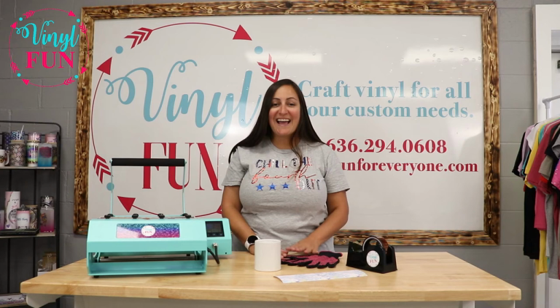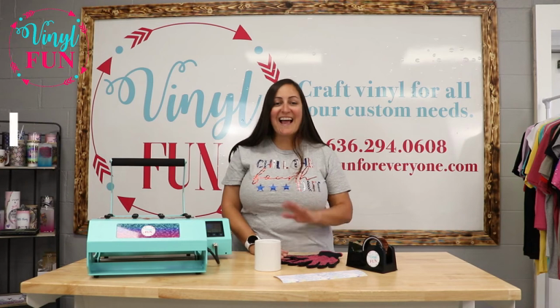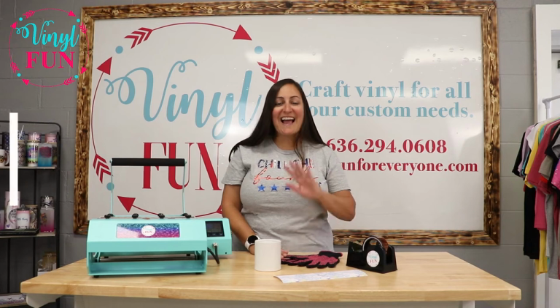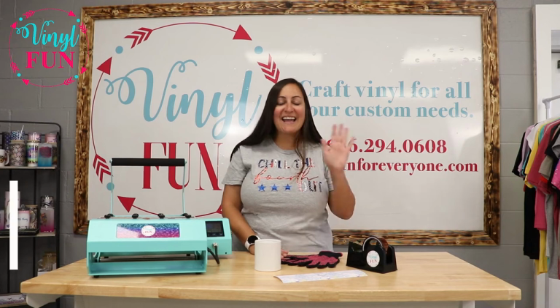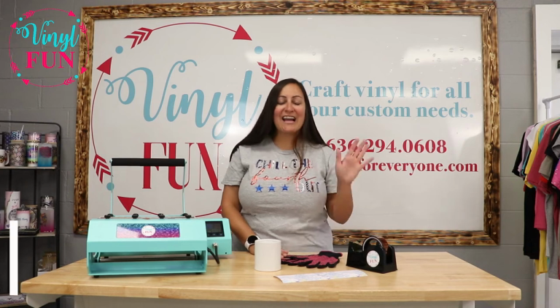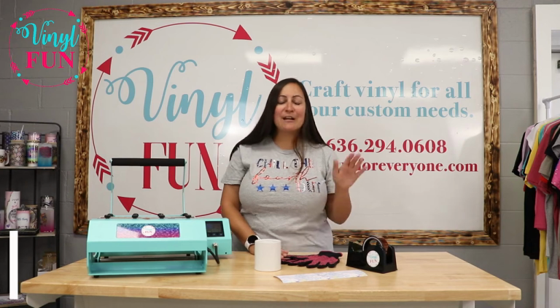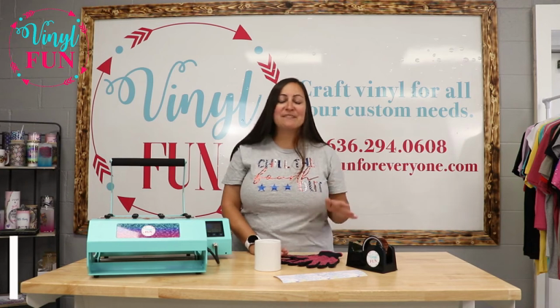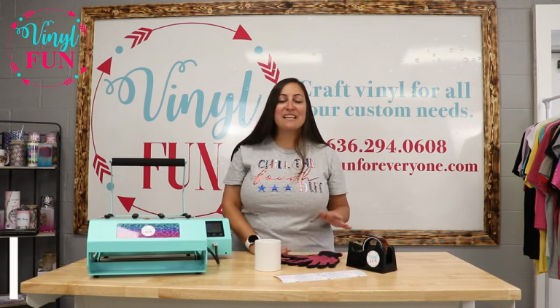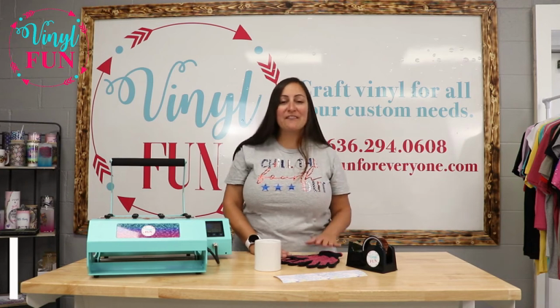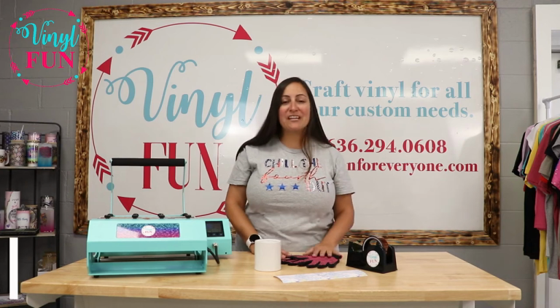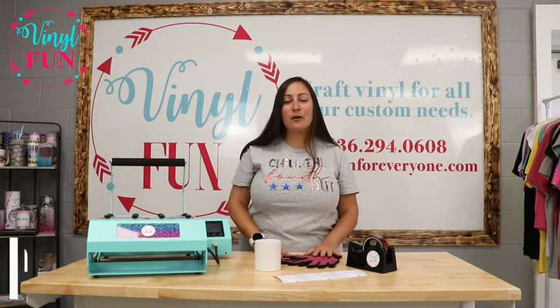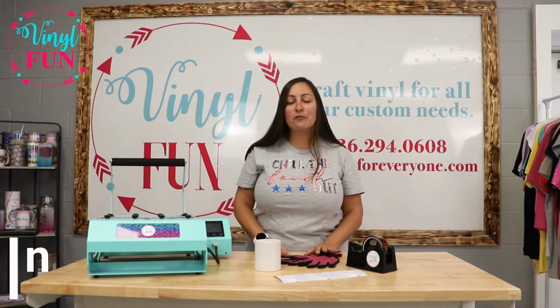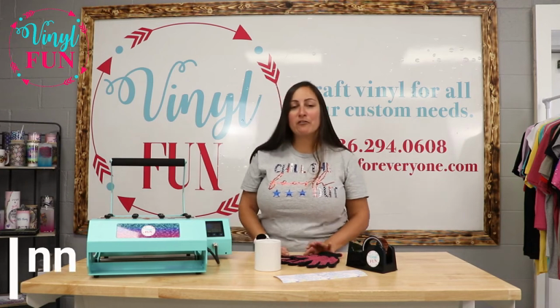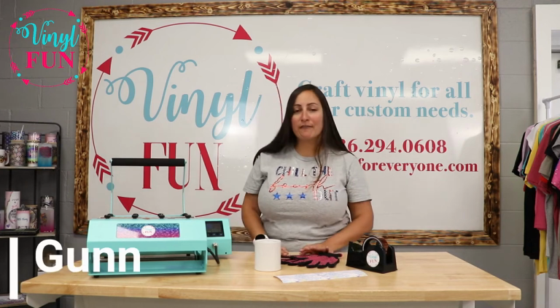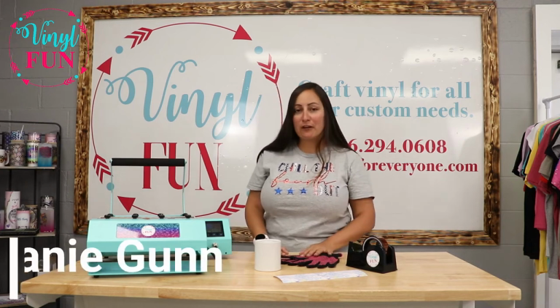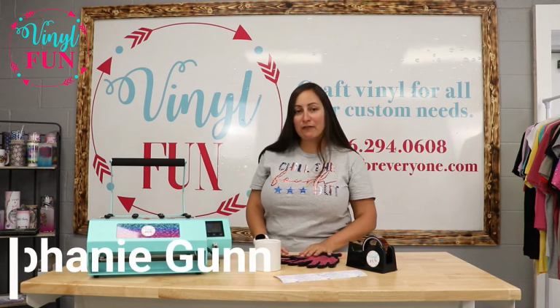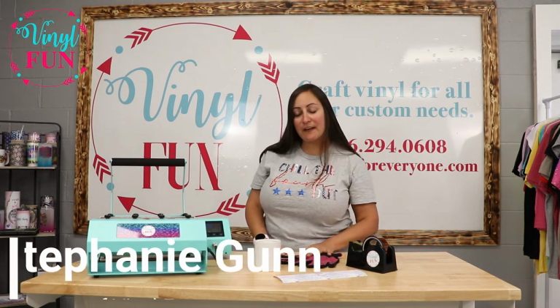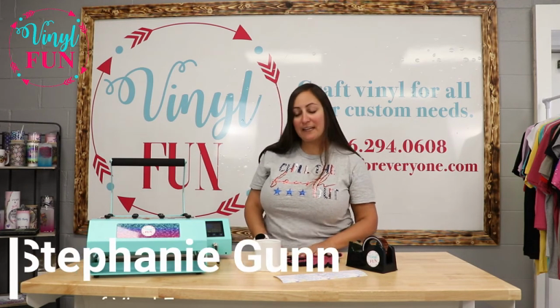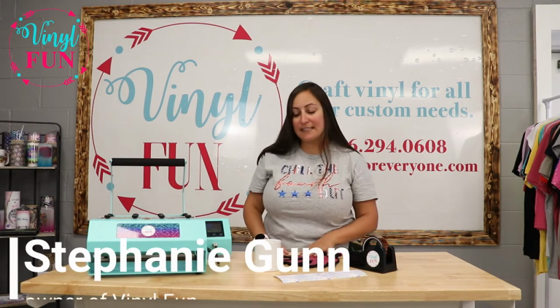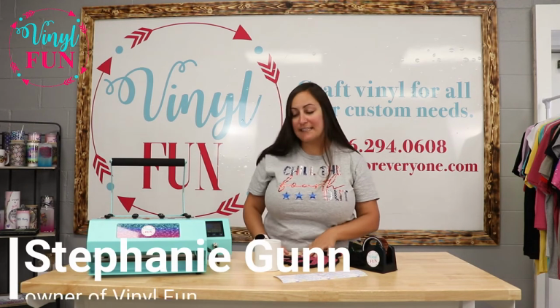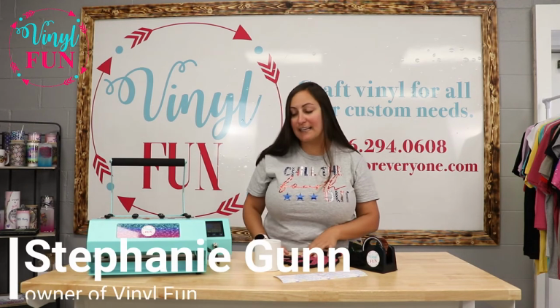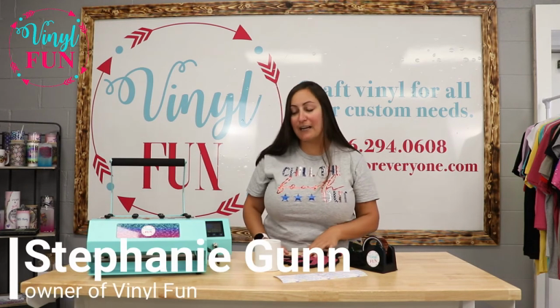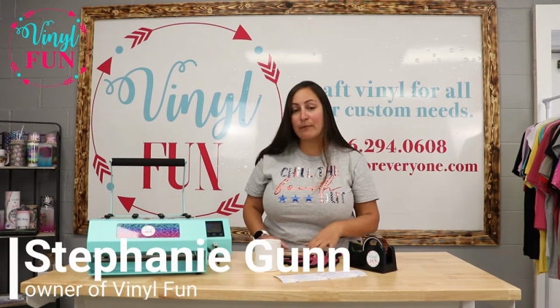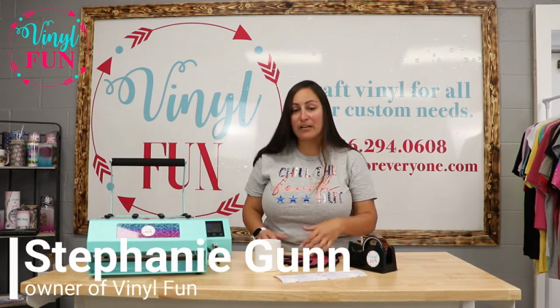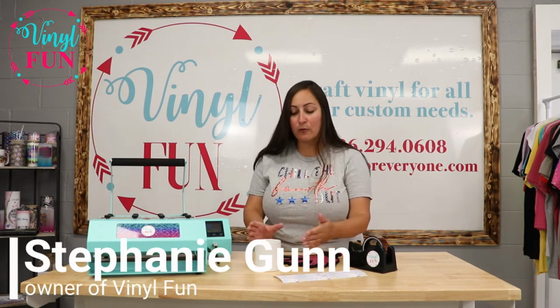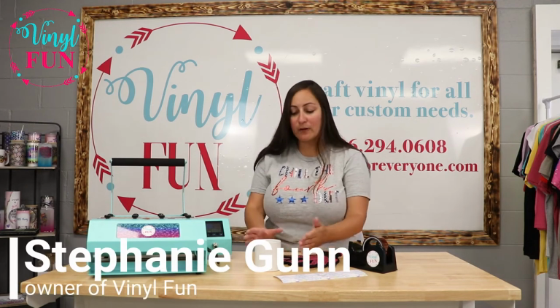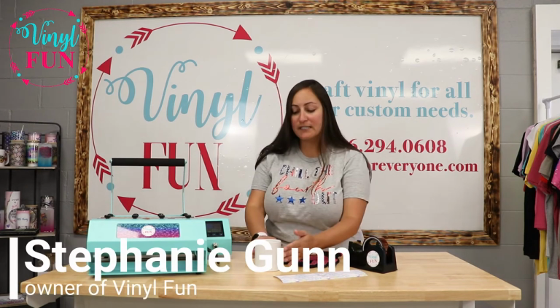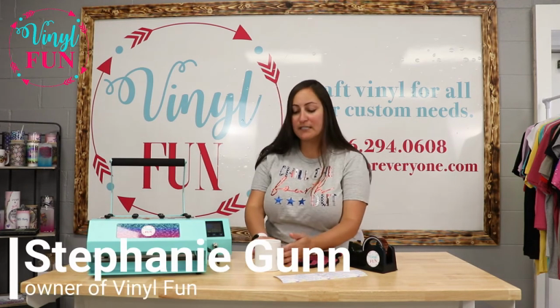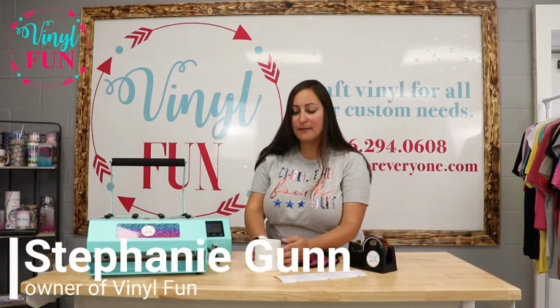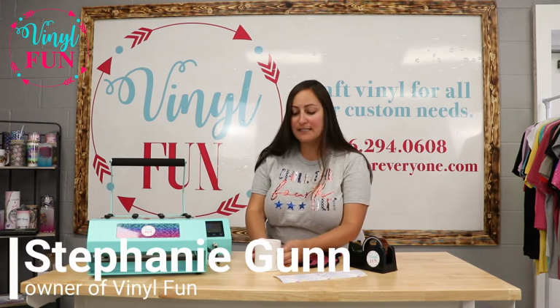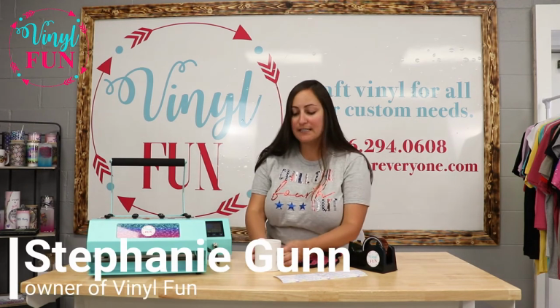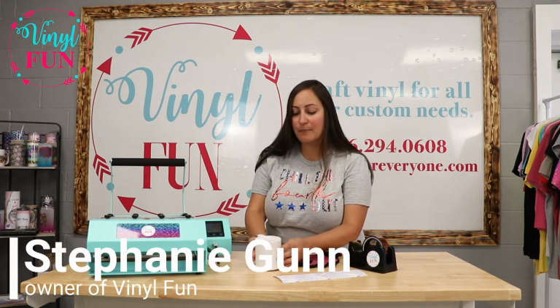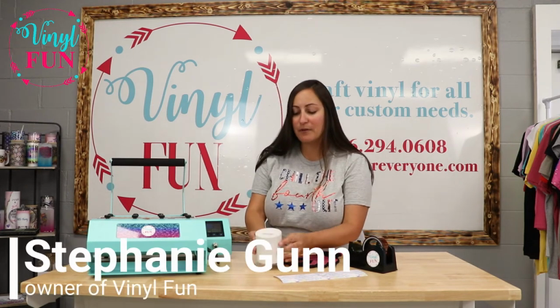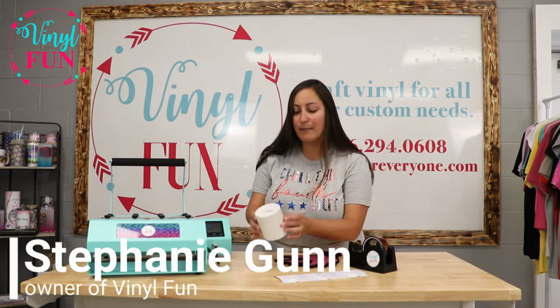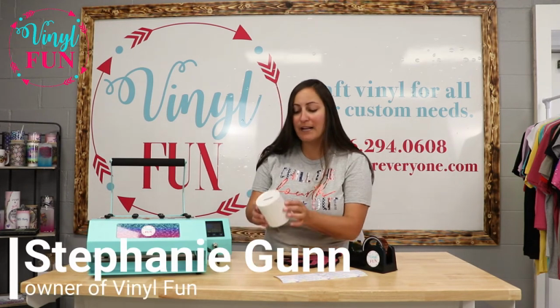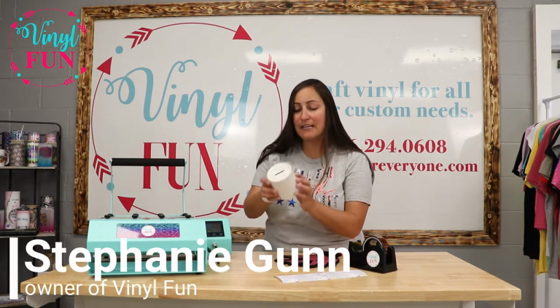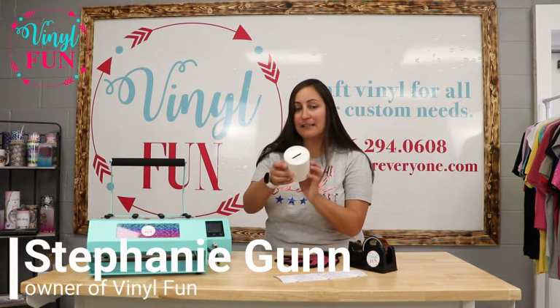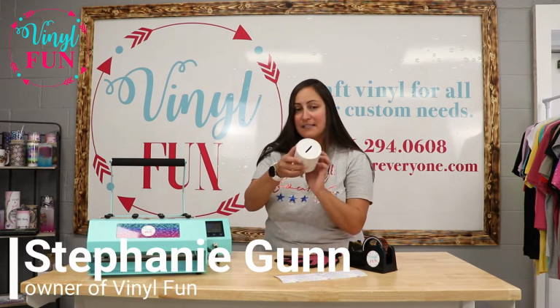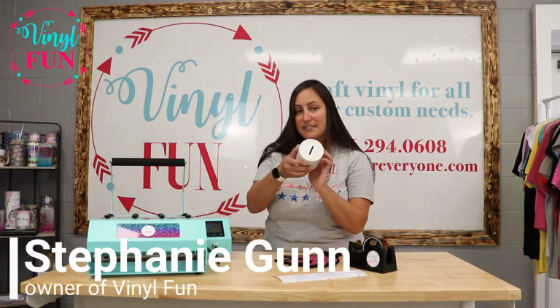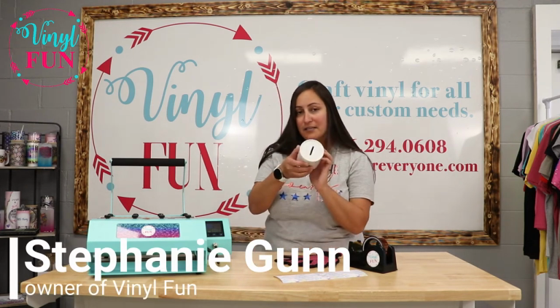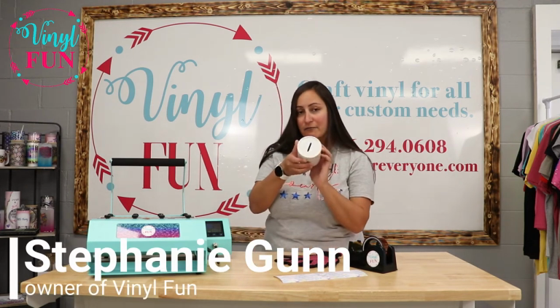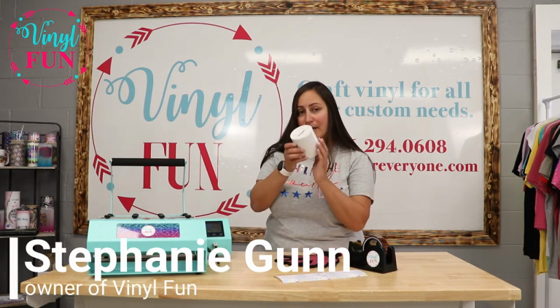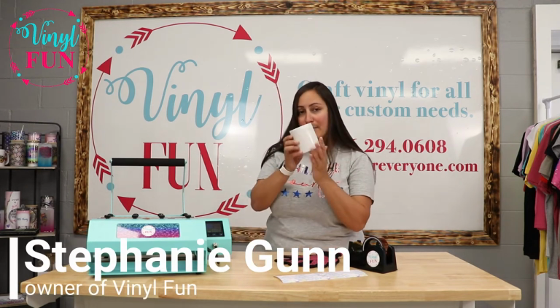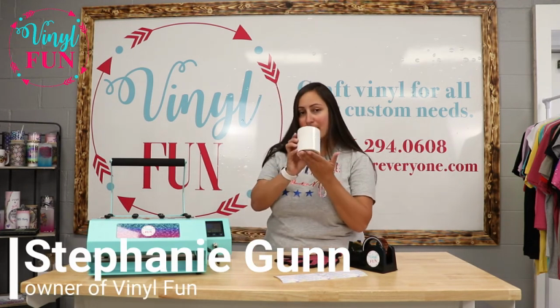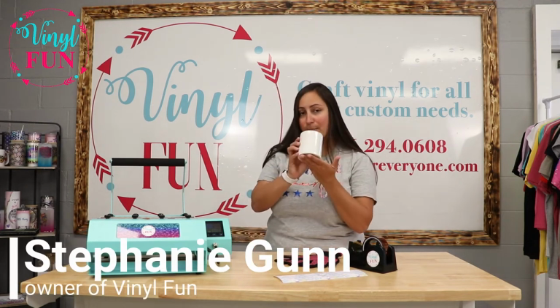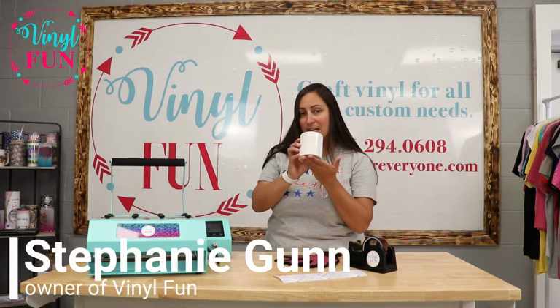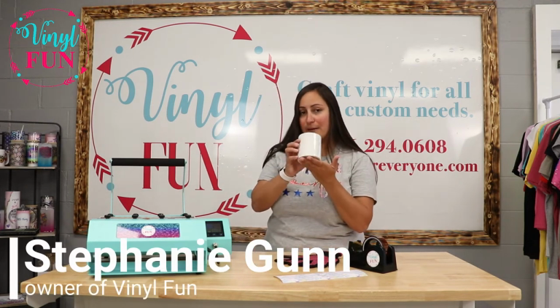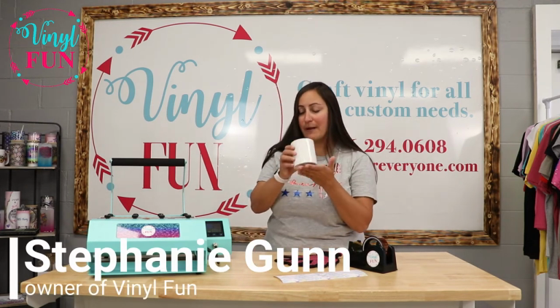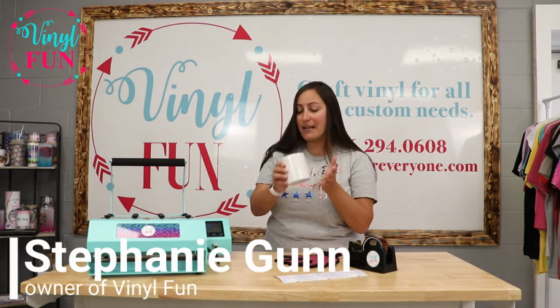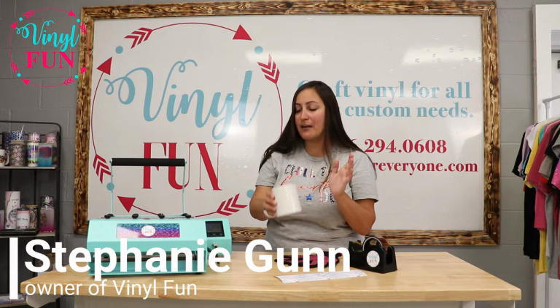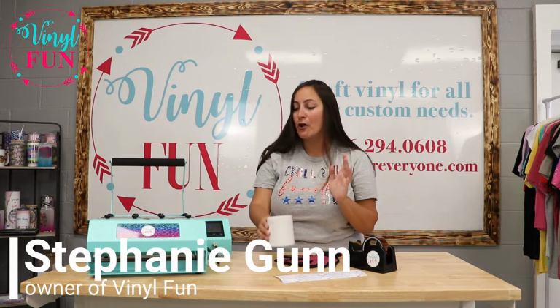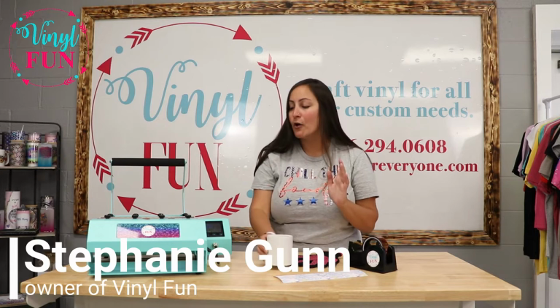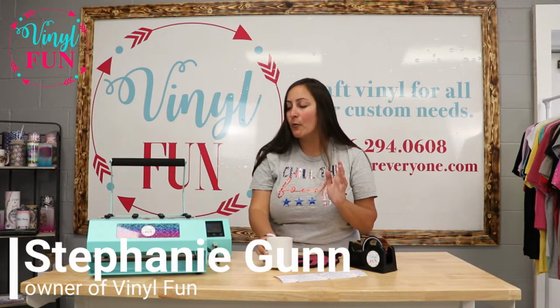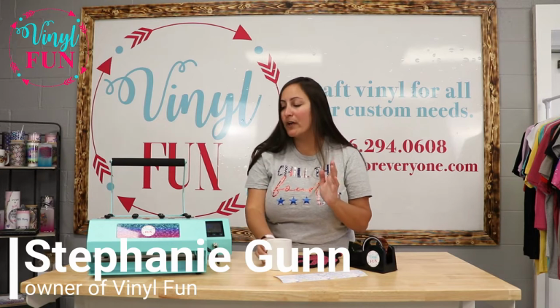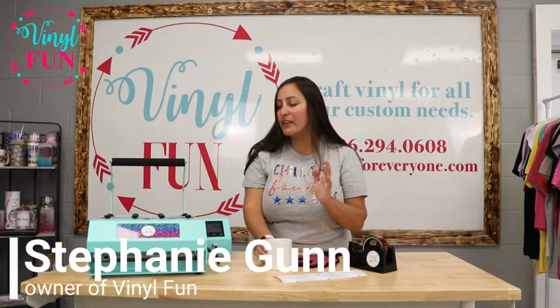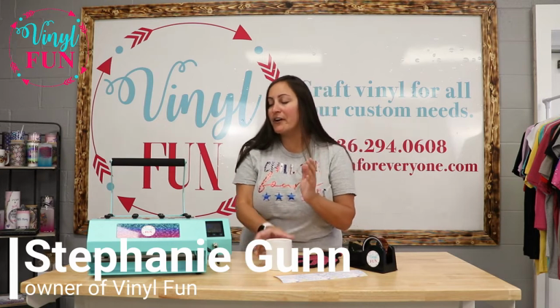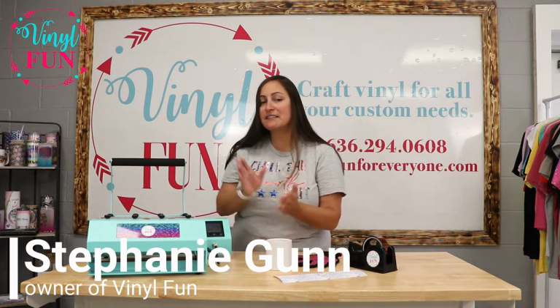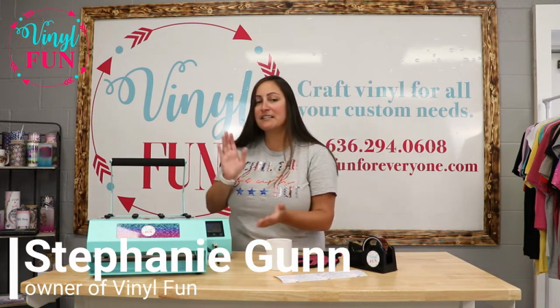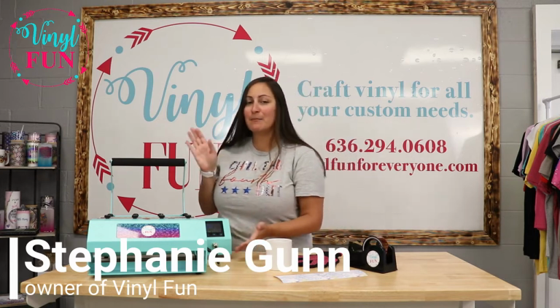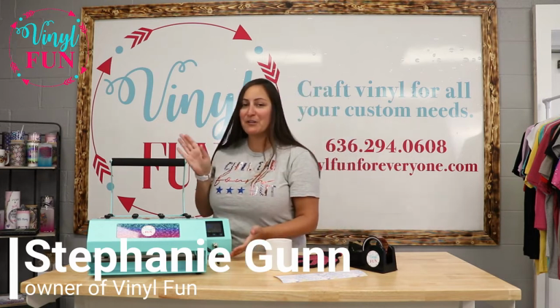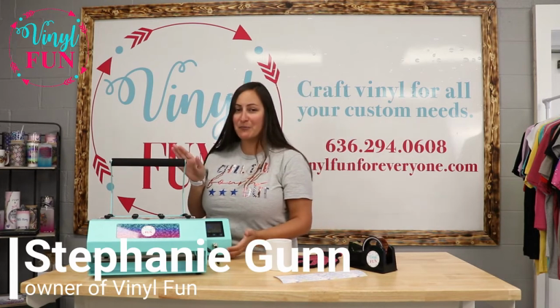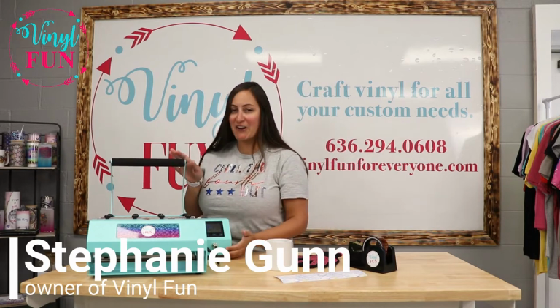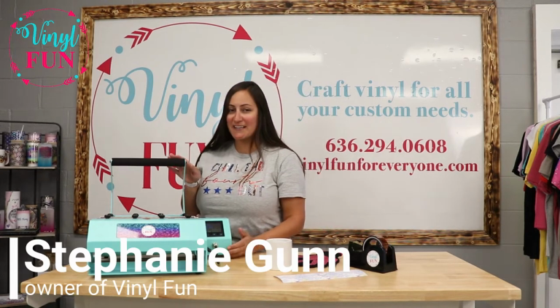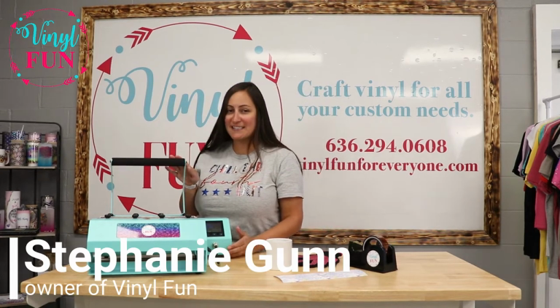Hi, I'm Stephanie, owner at Vinyl Fun, and today we are going to be sublimating this ceramic money bank with our tumbler press.